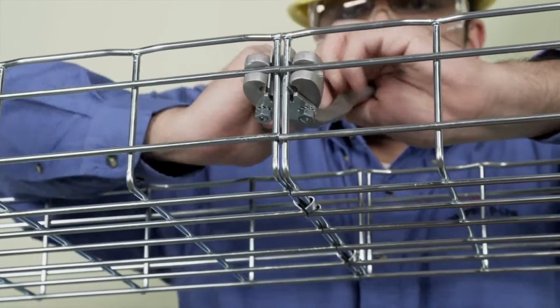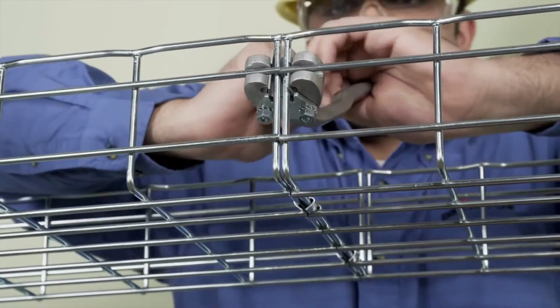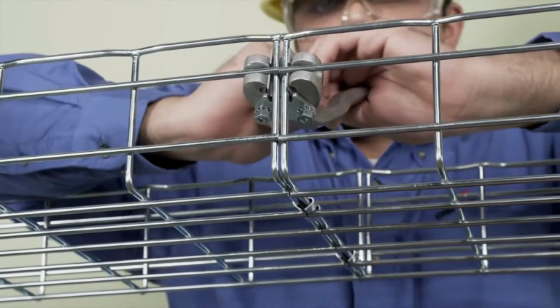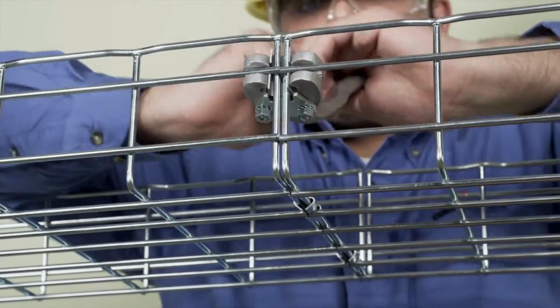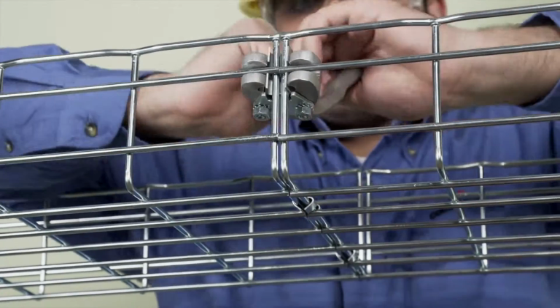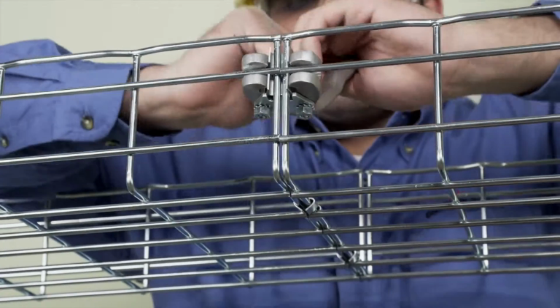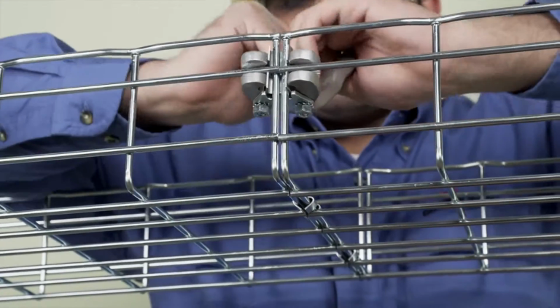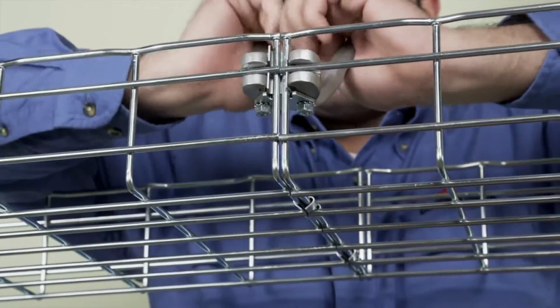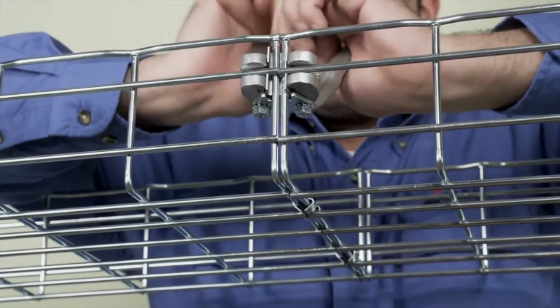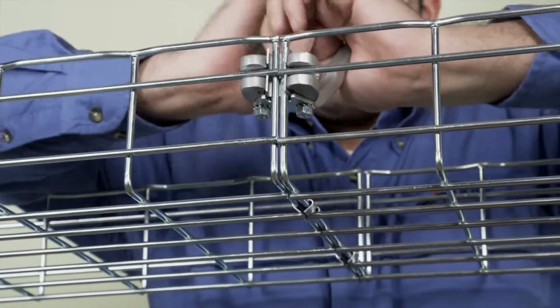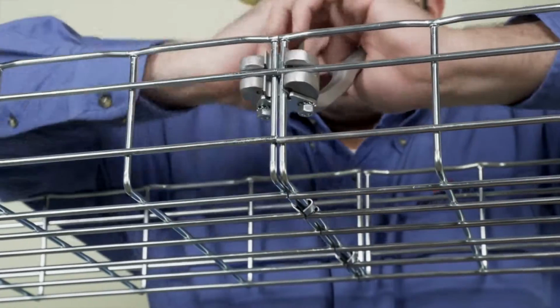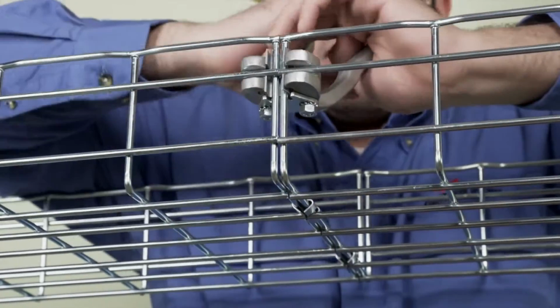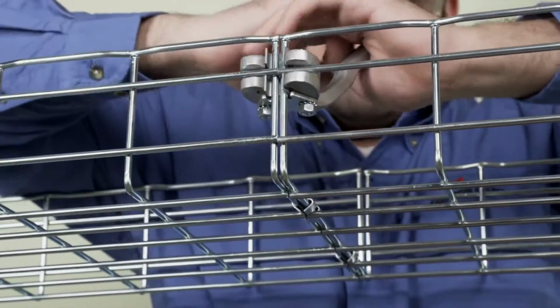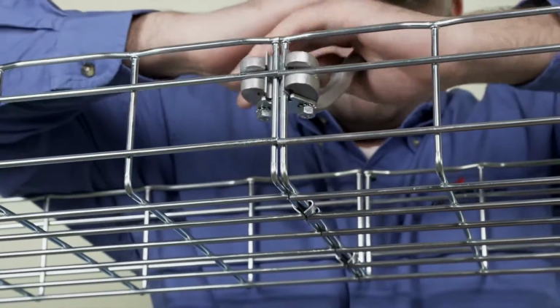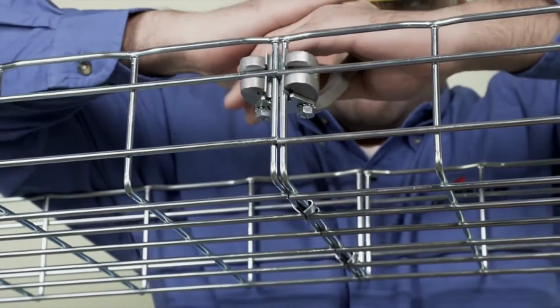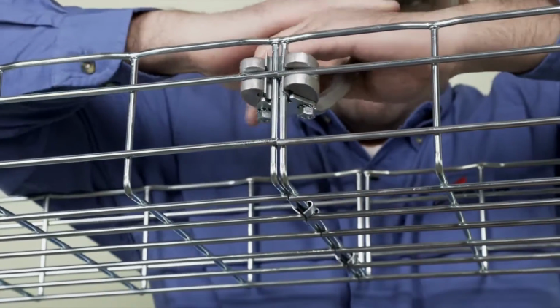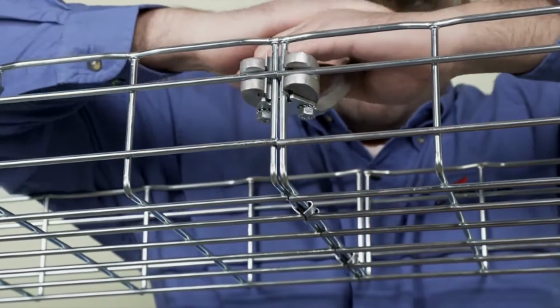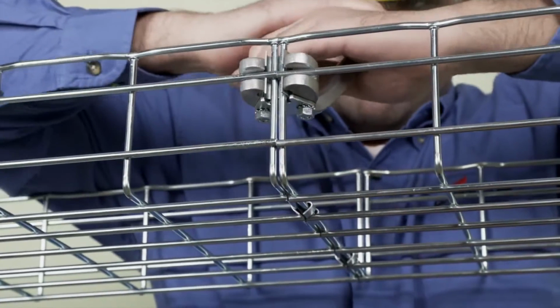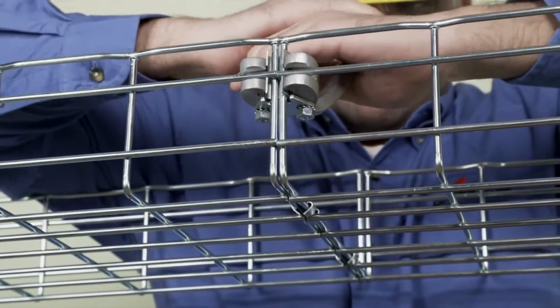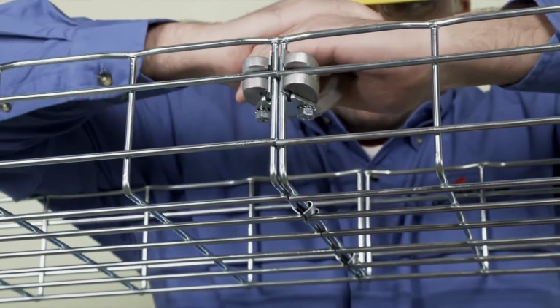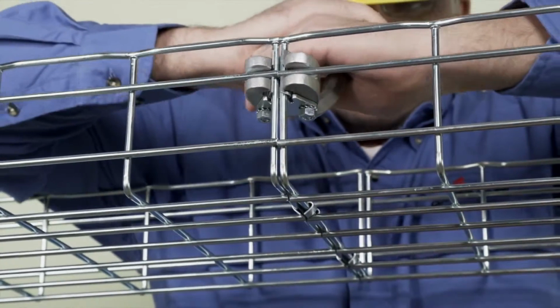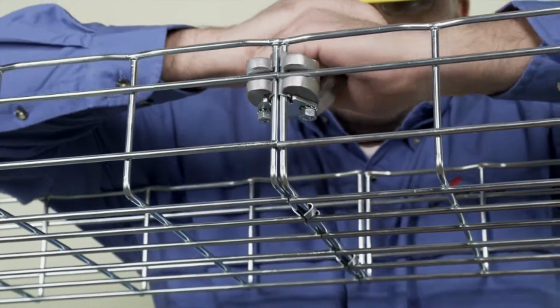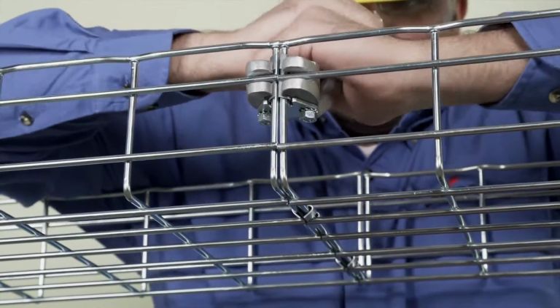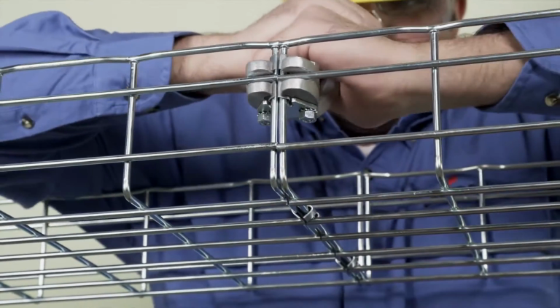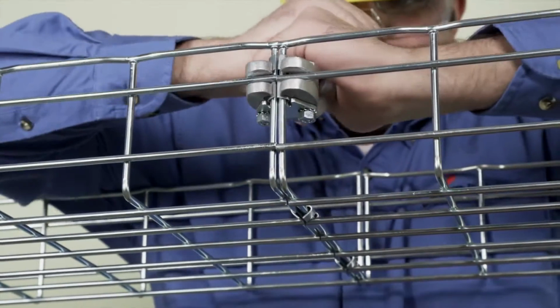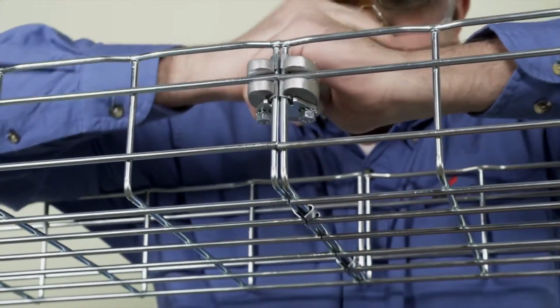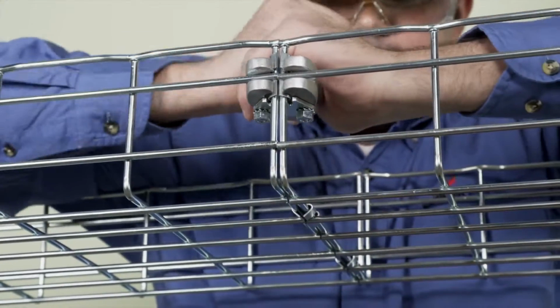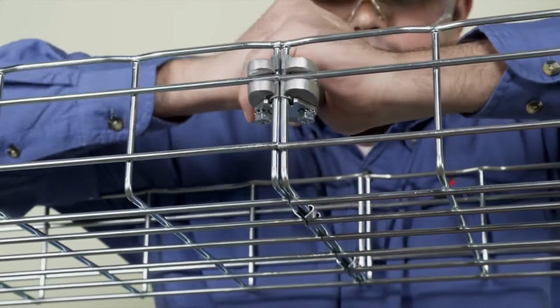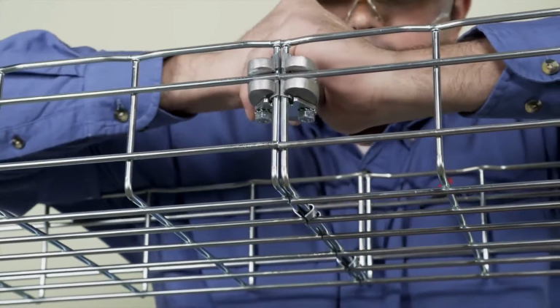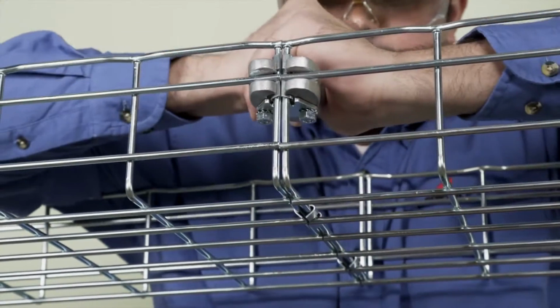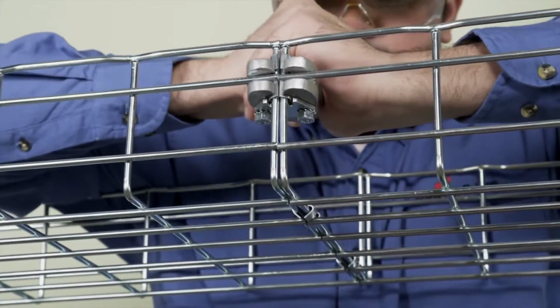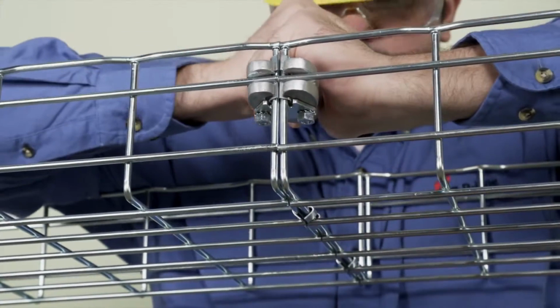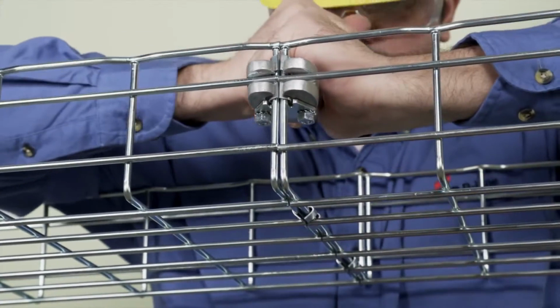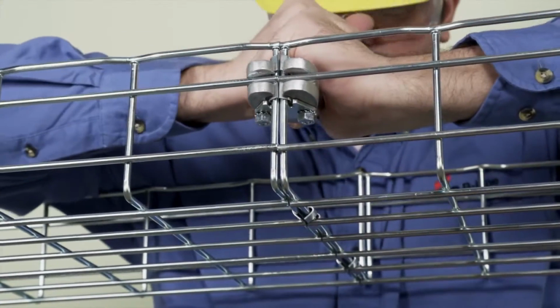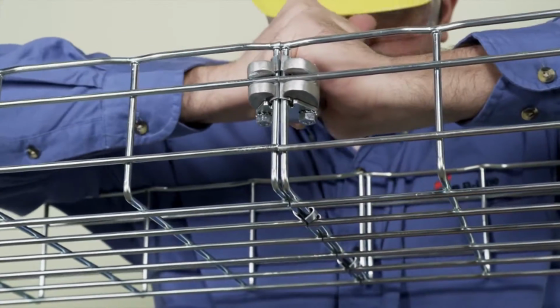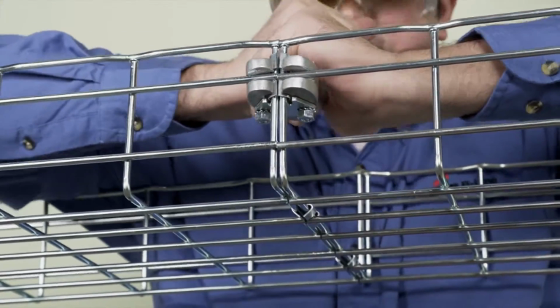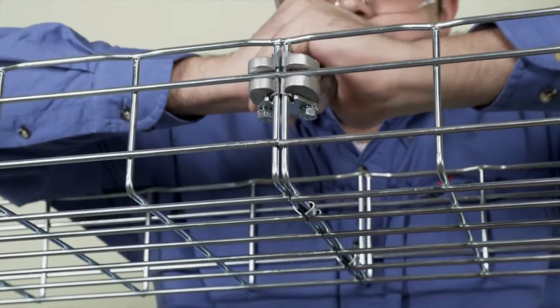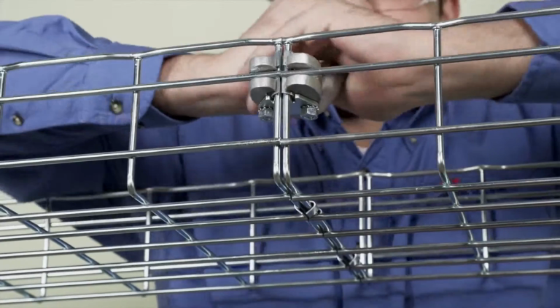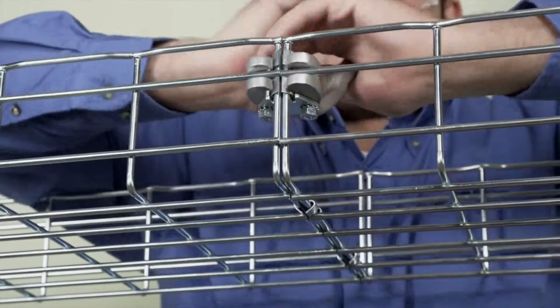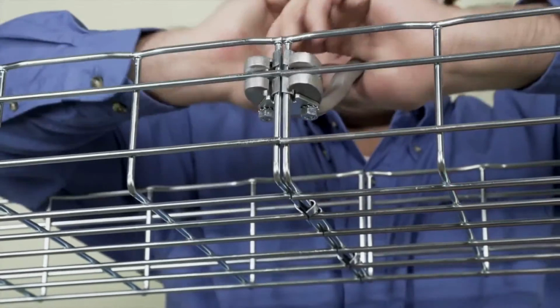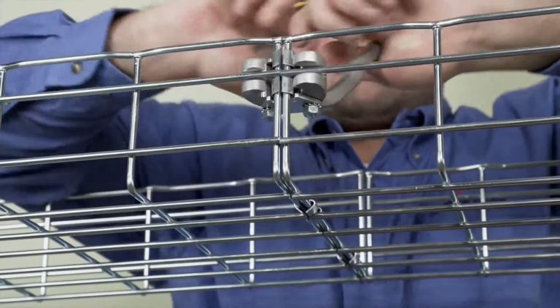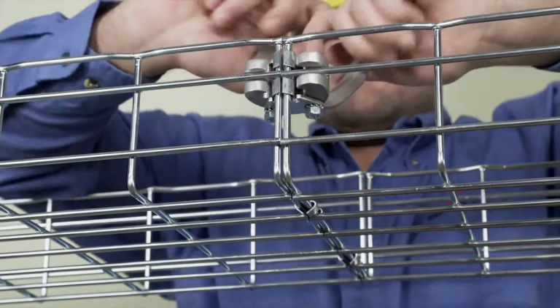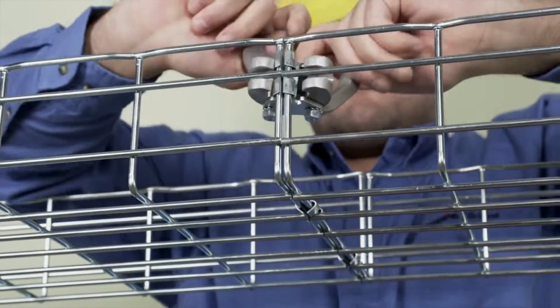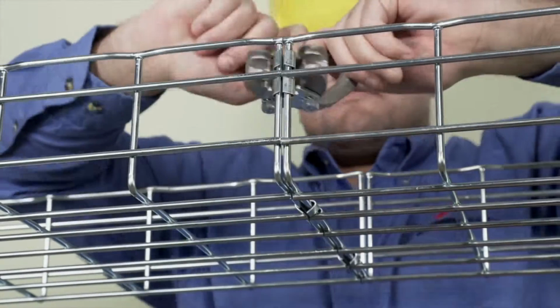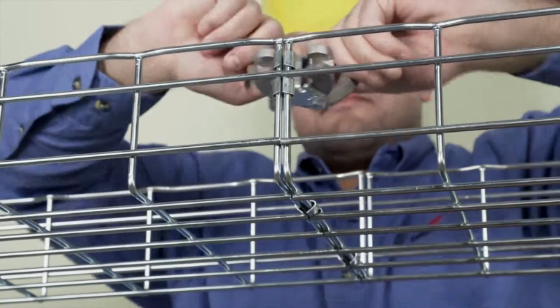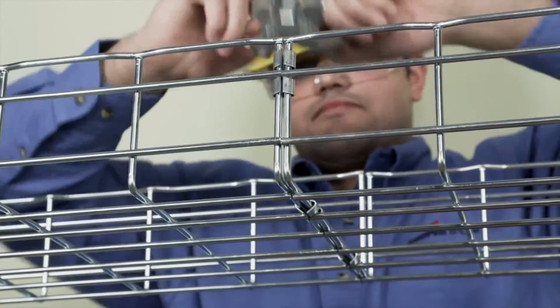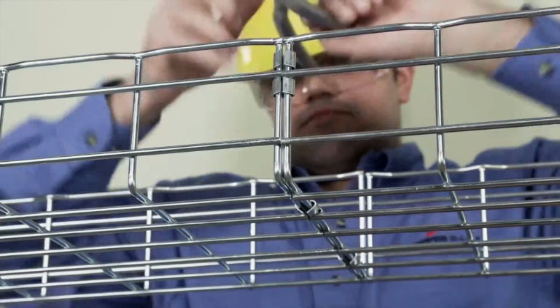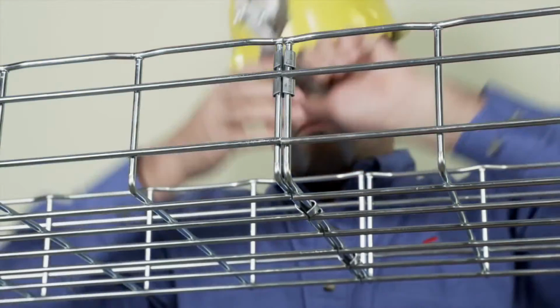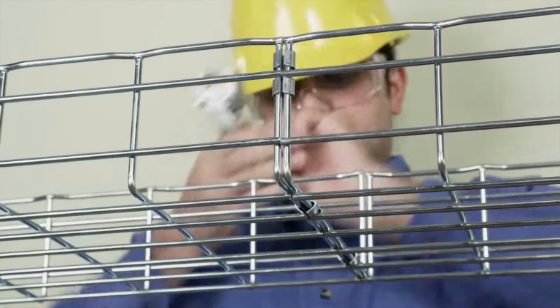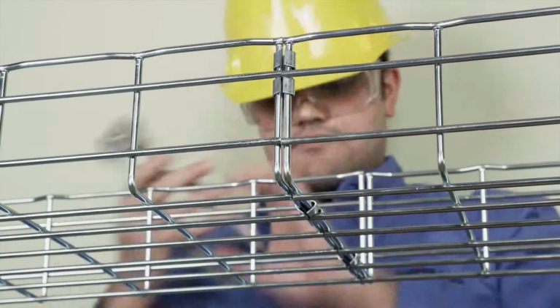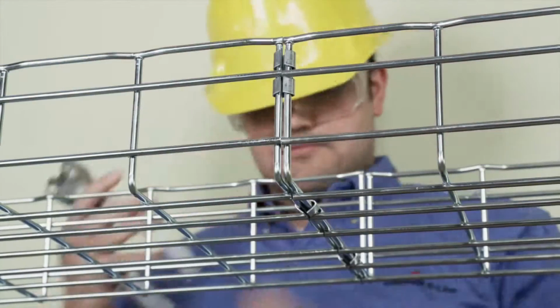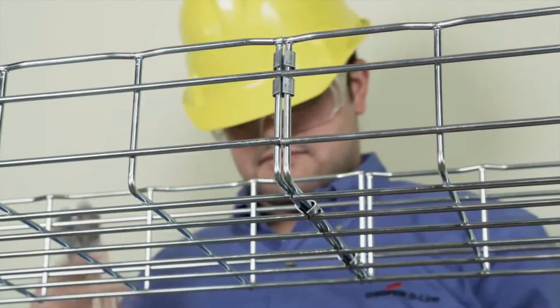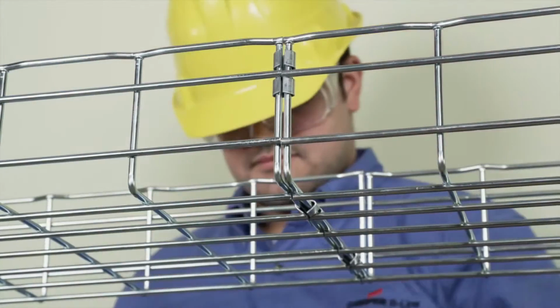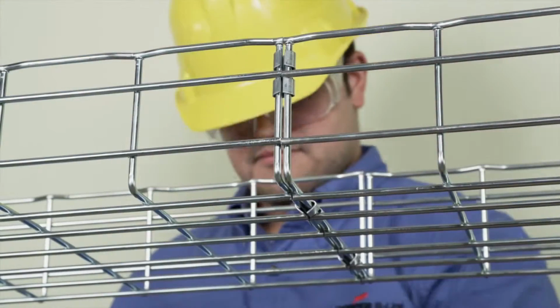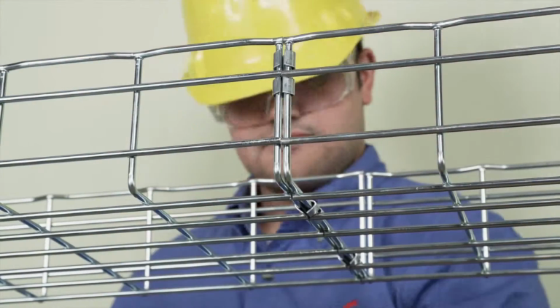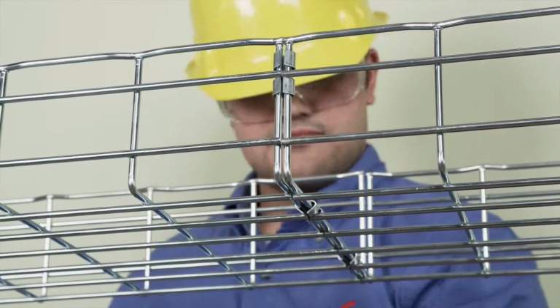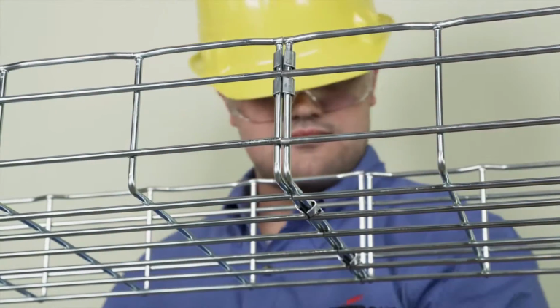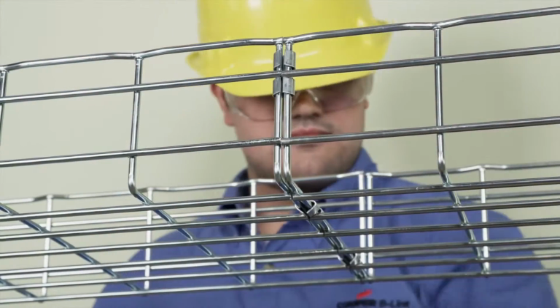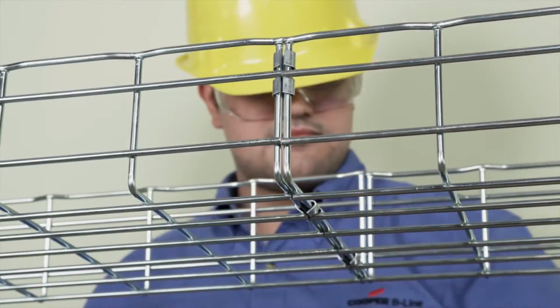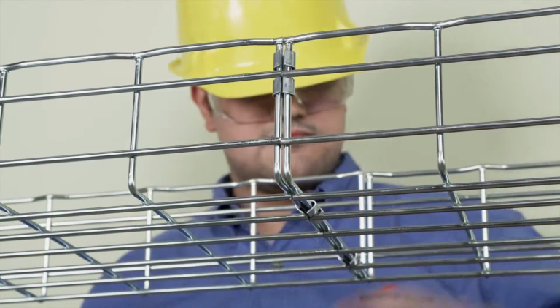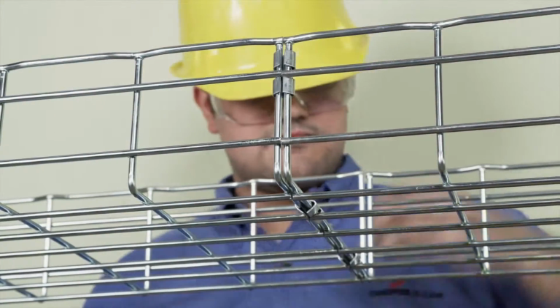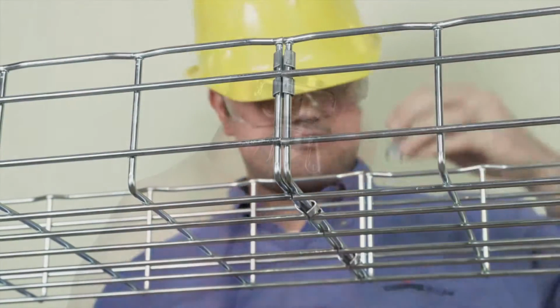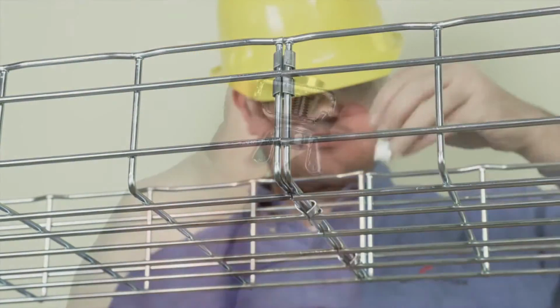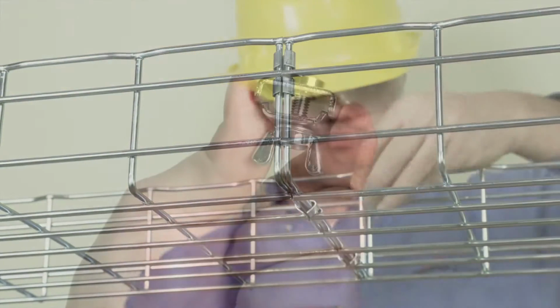FlexMate is one of the fastest and most aesthetically pleasing tray splicing methods available in the industry for sturdy, light-duty tray splicing.